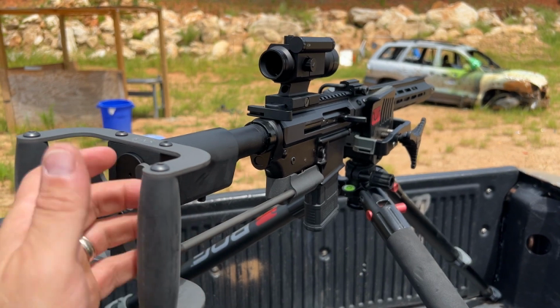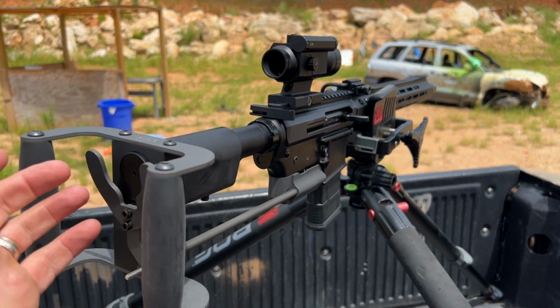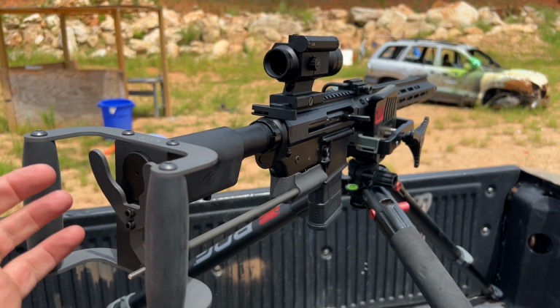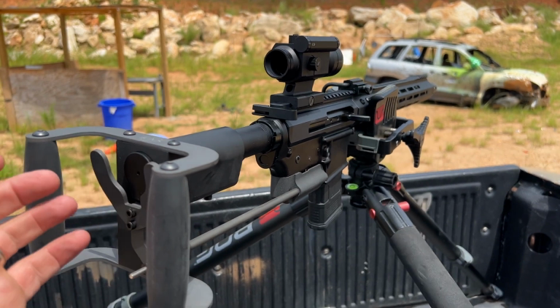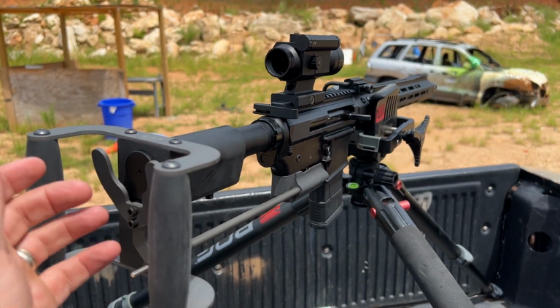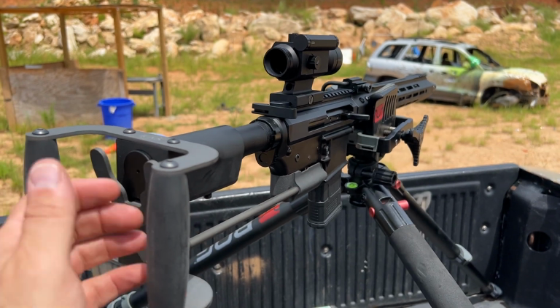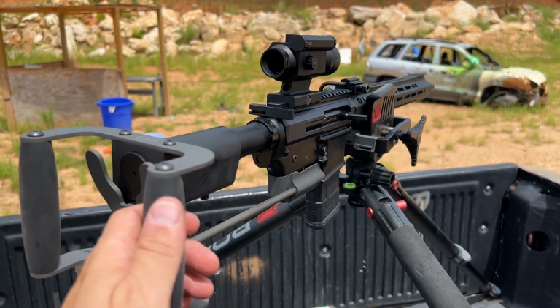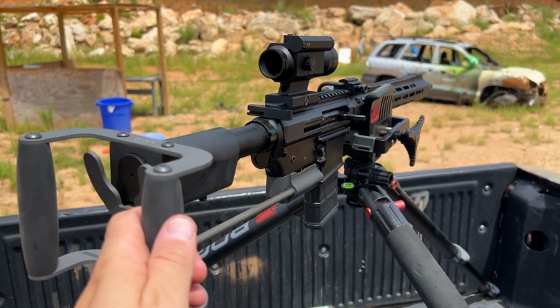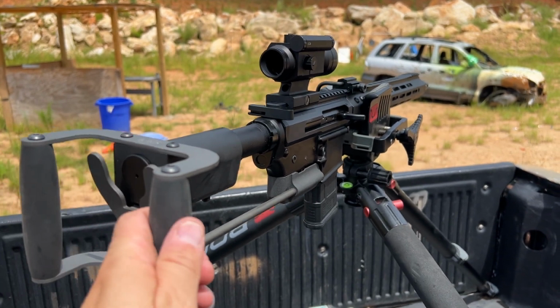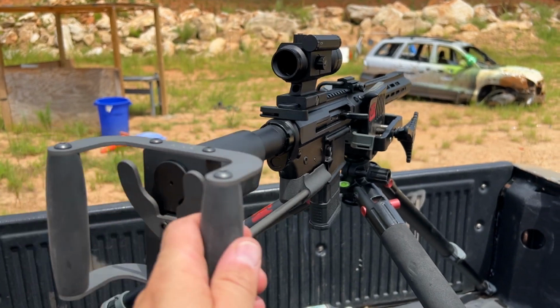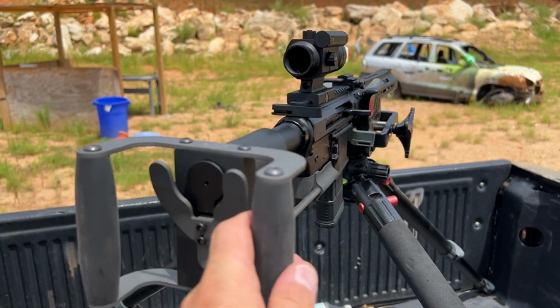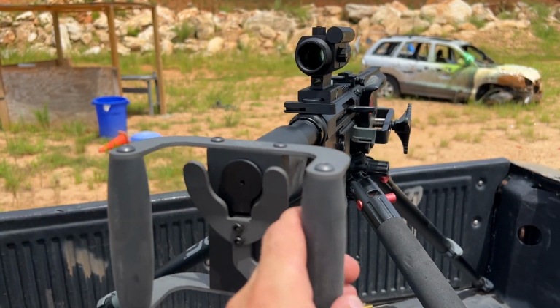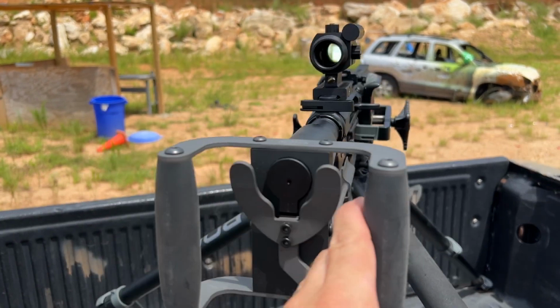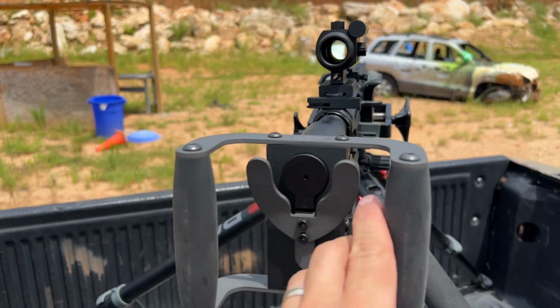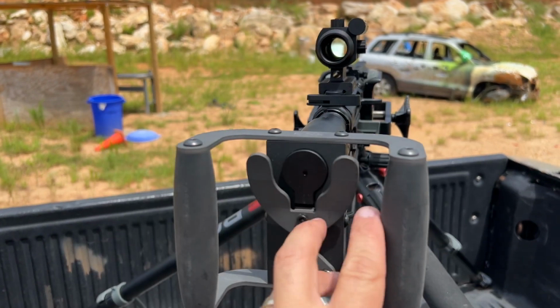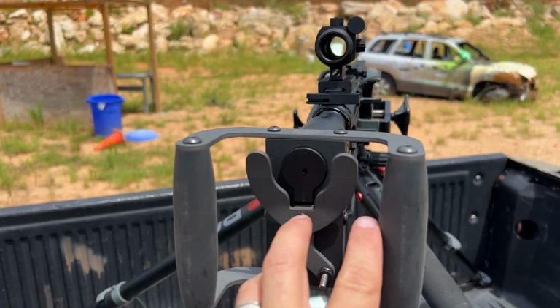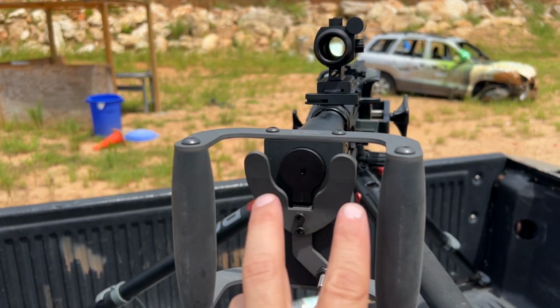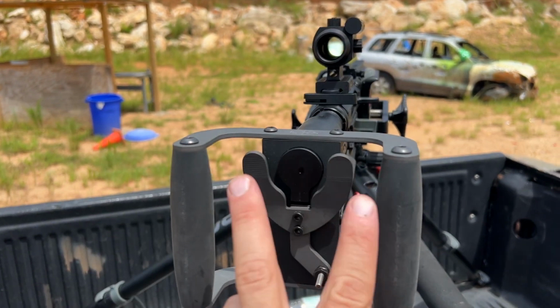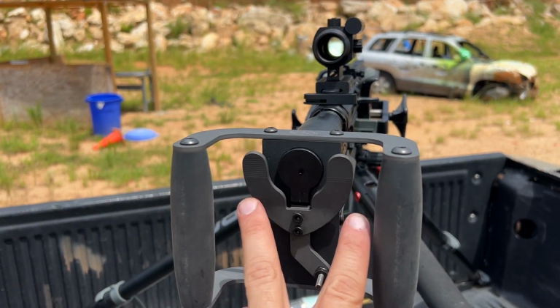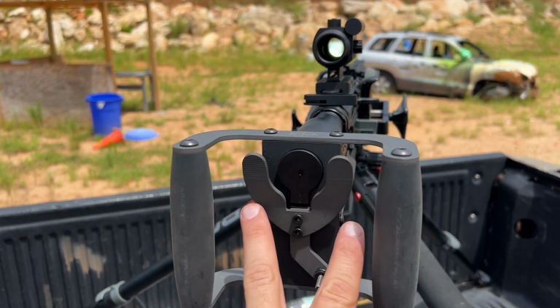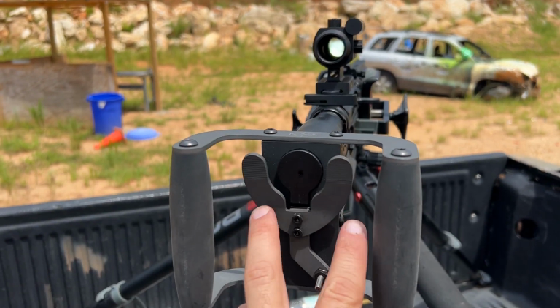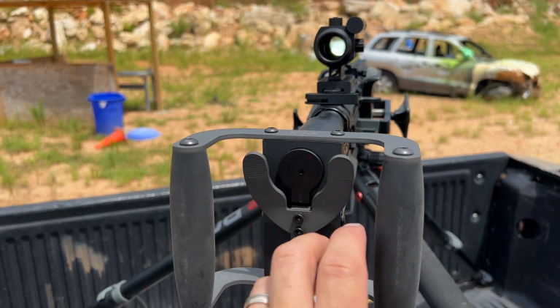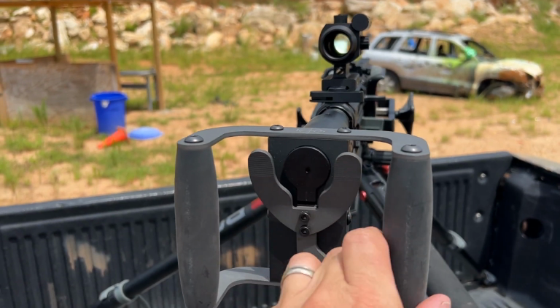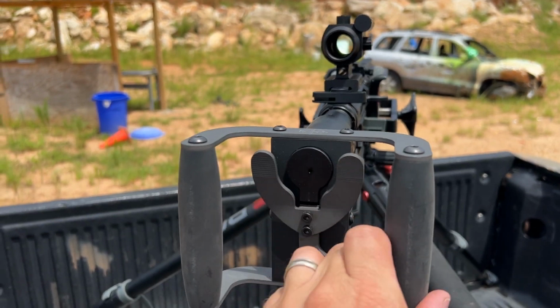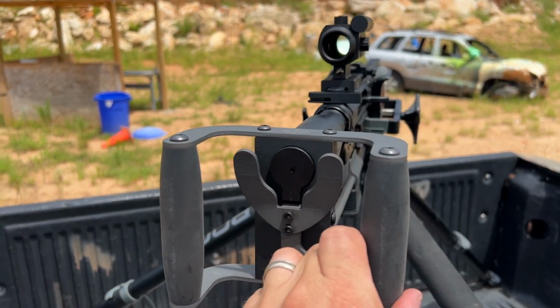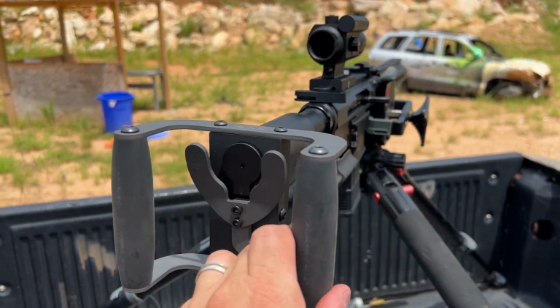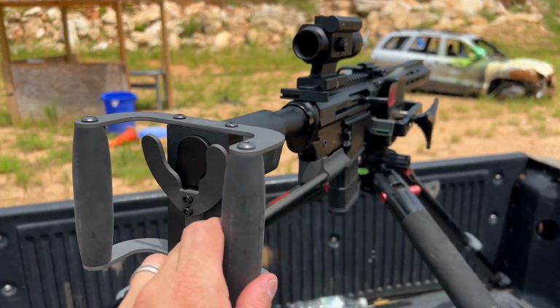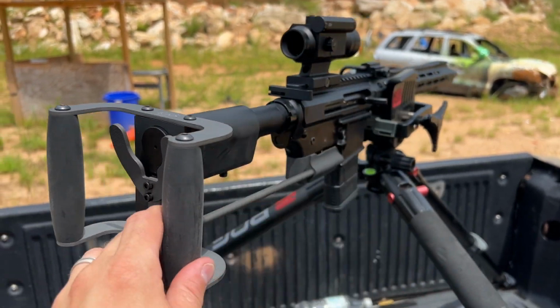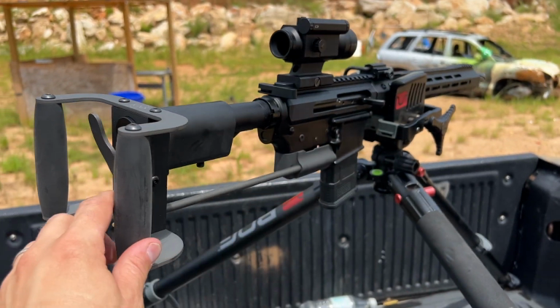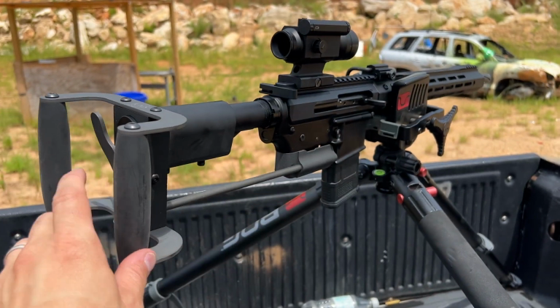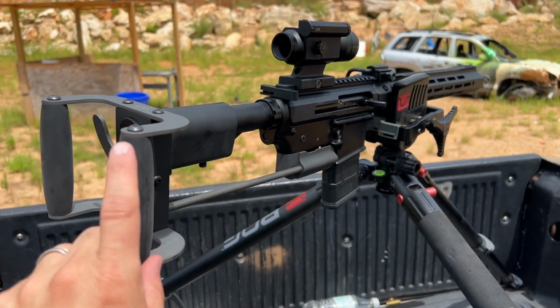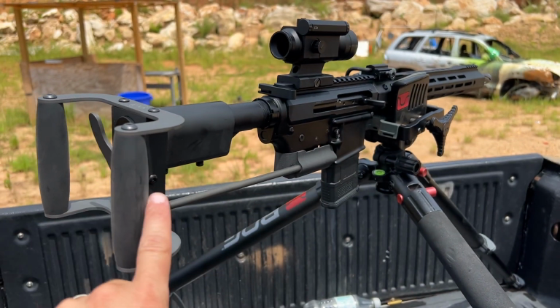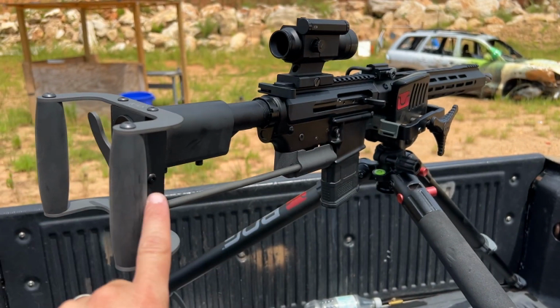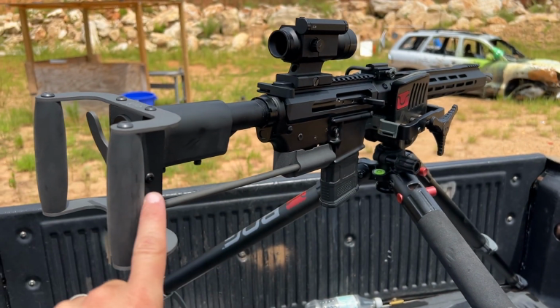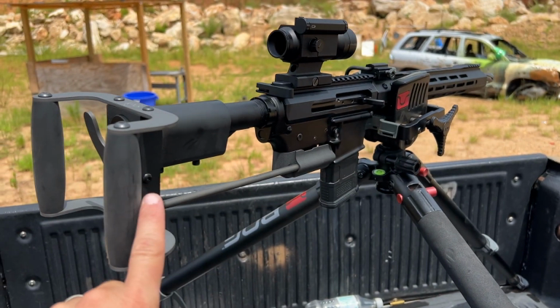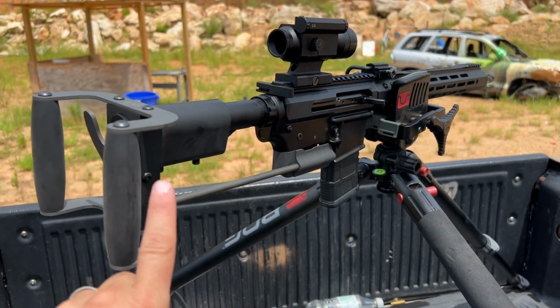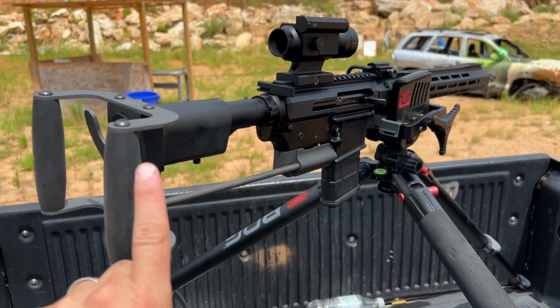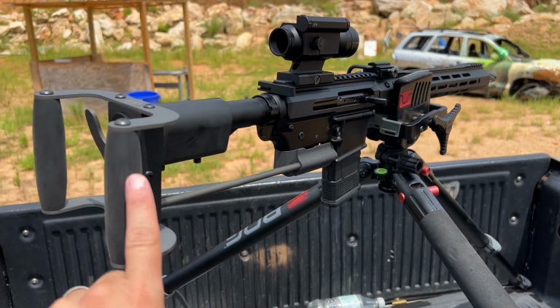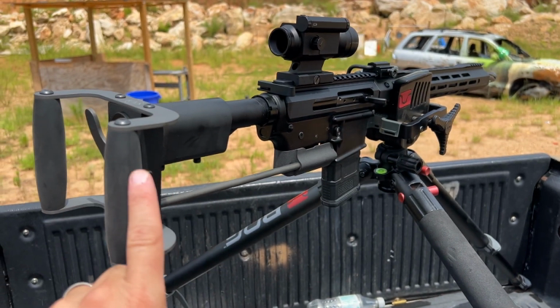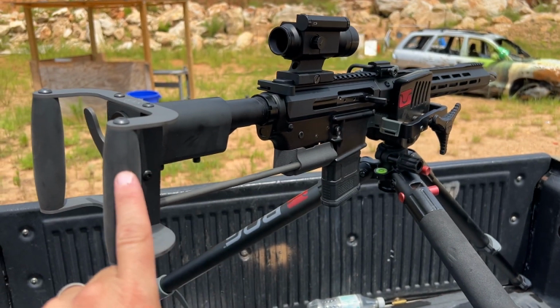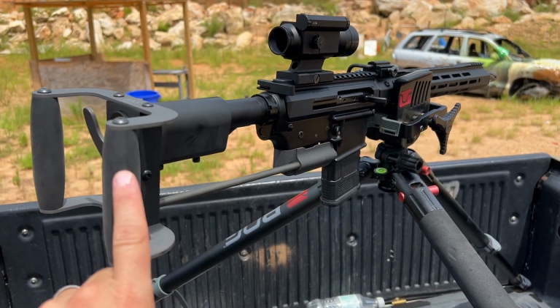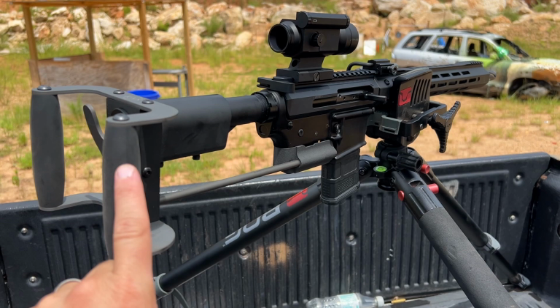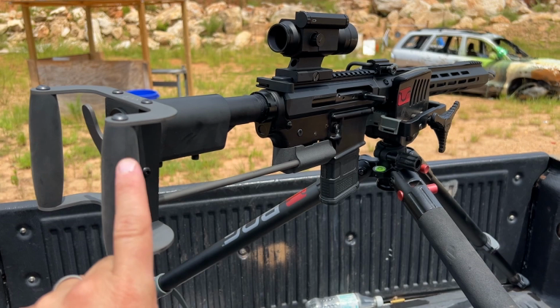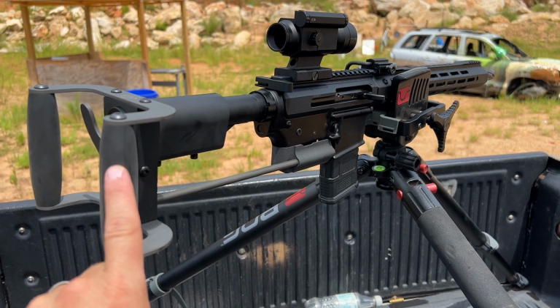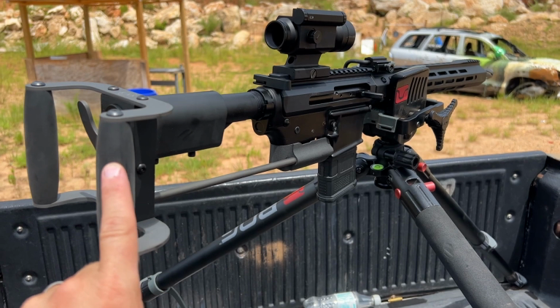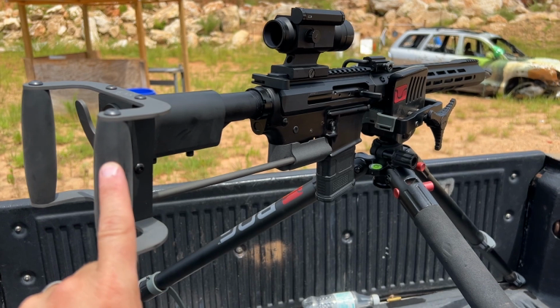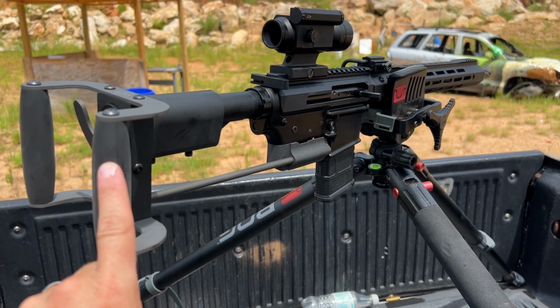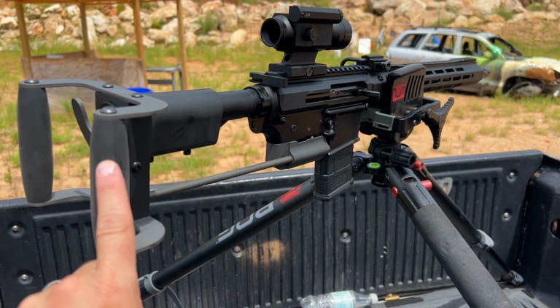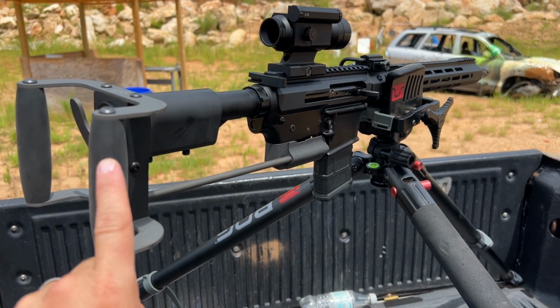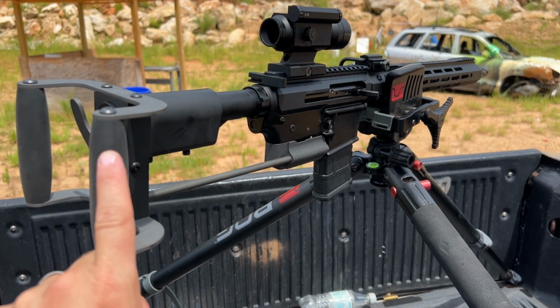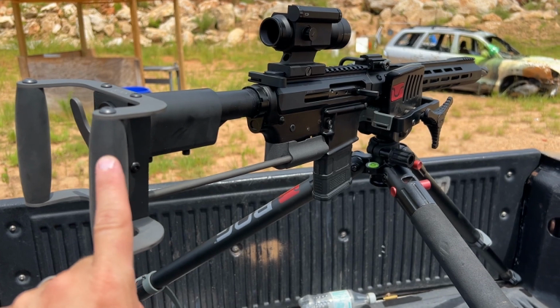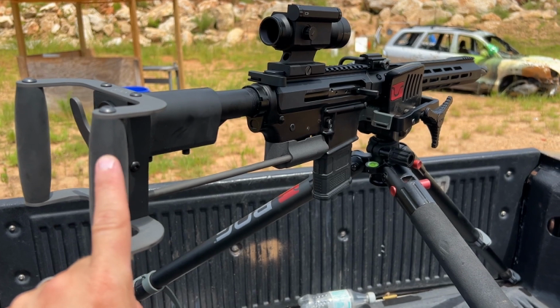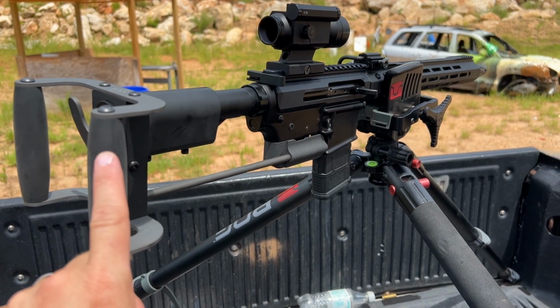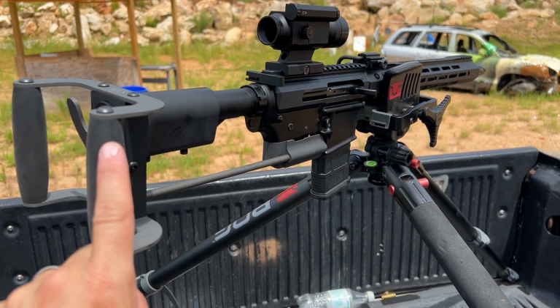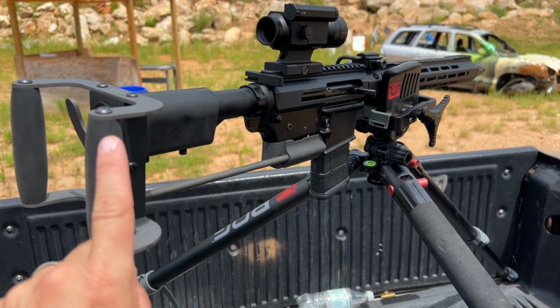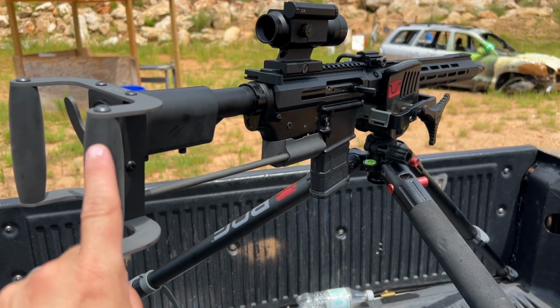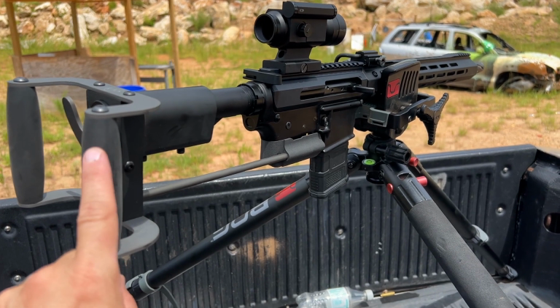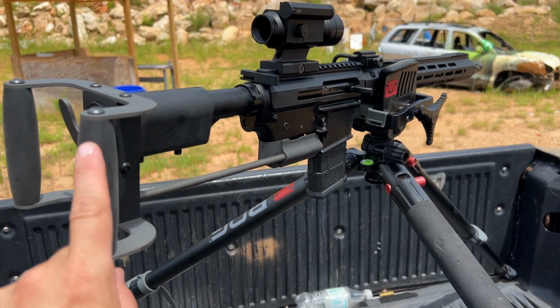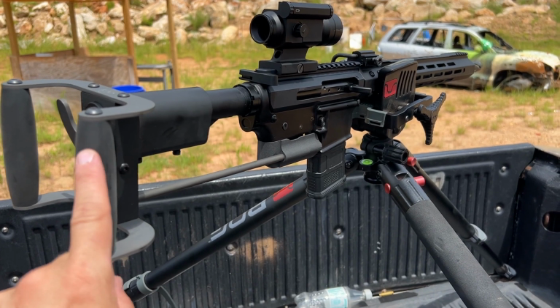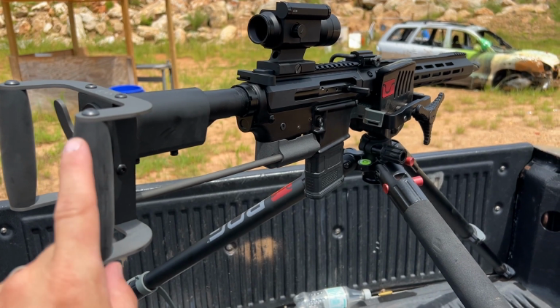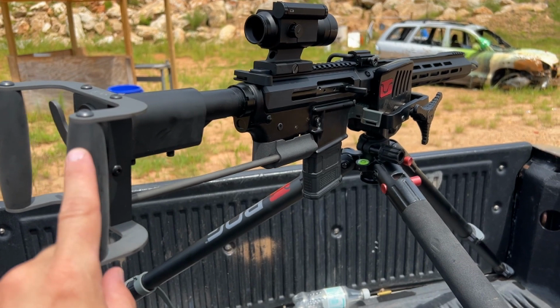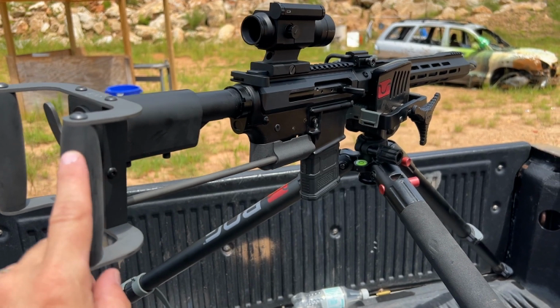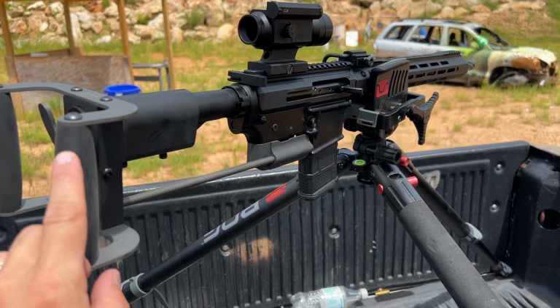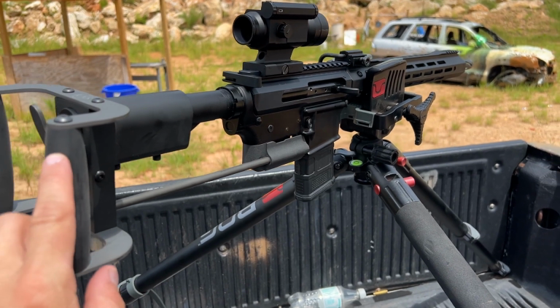I also want to give a huge shout out to Optics Planet. They sent over the K&S Spade Grip and you can use the code 704TAC to save 5% off.